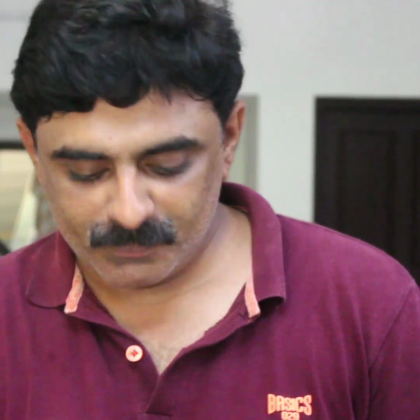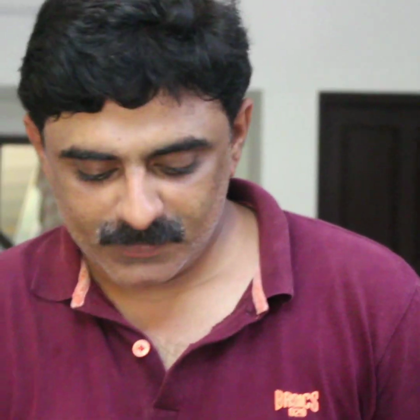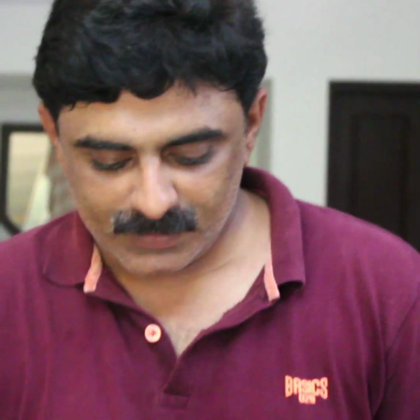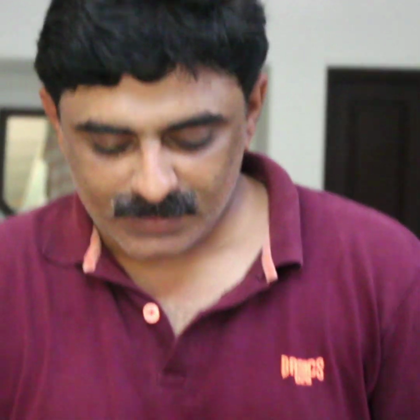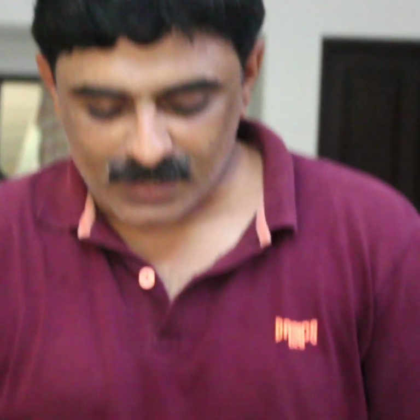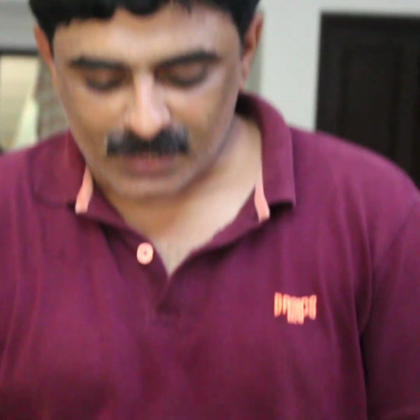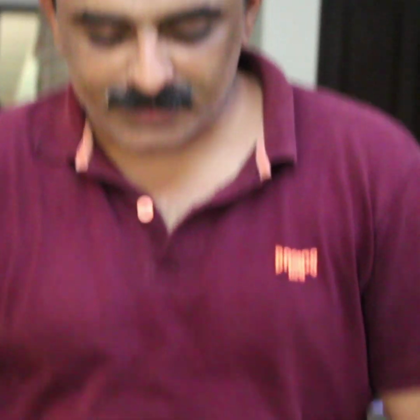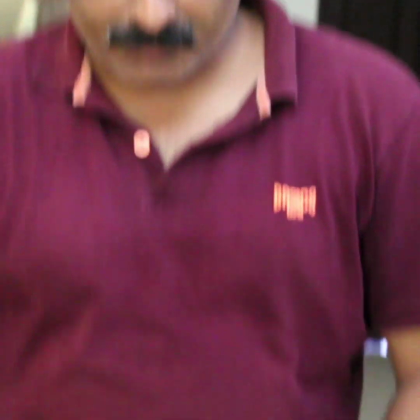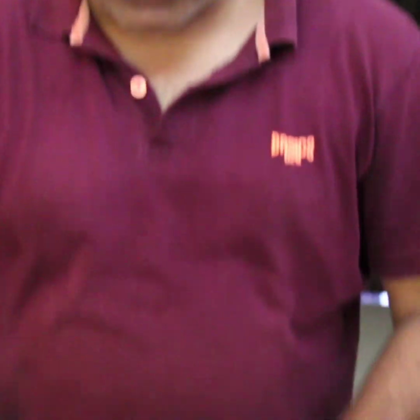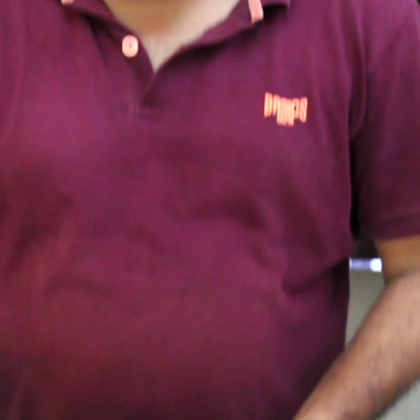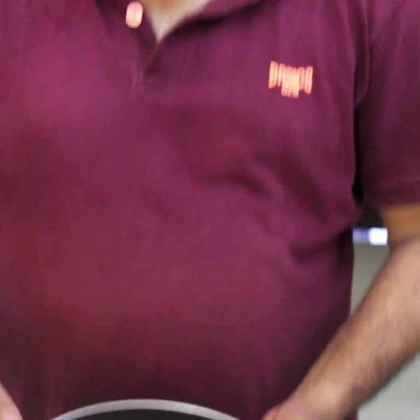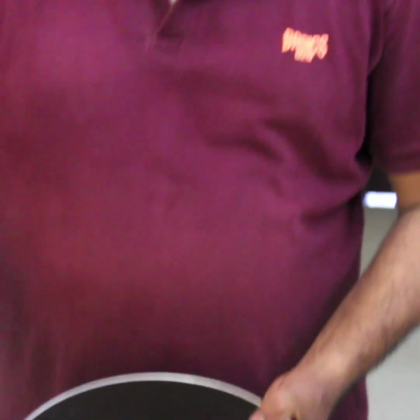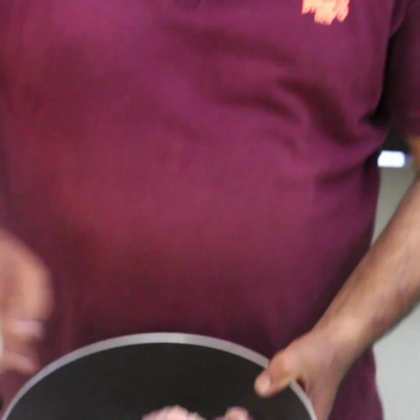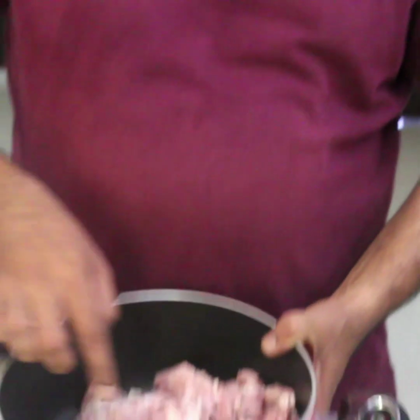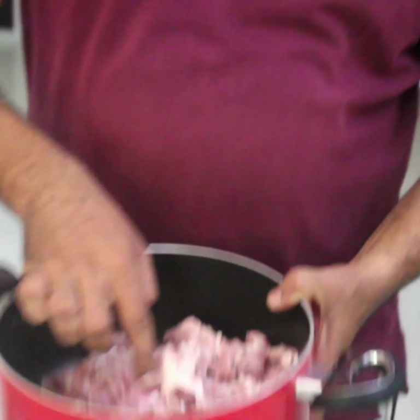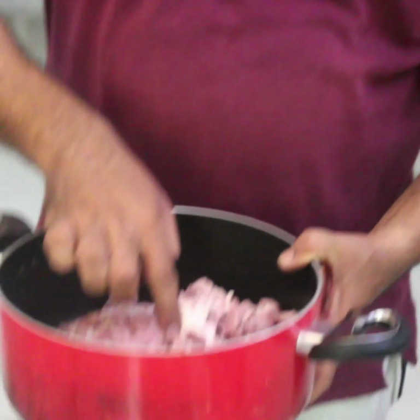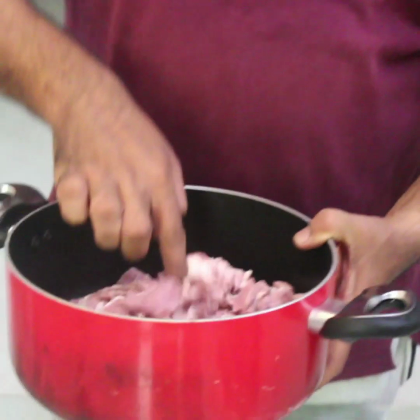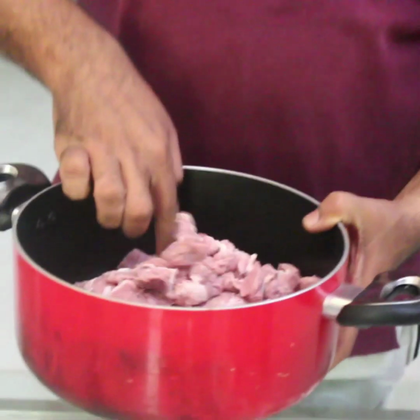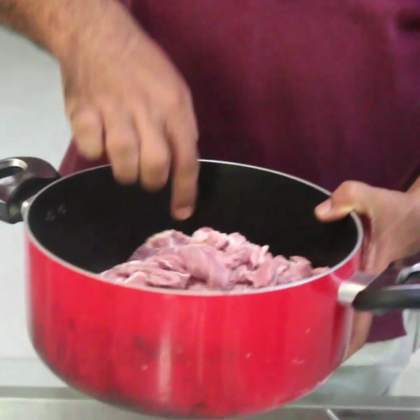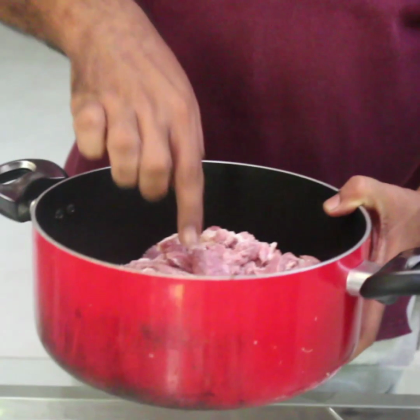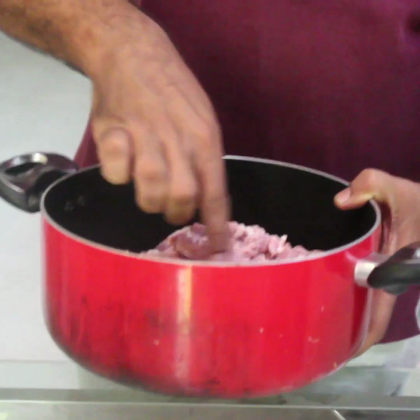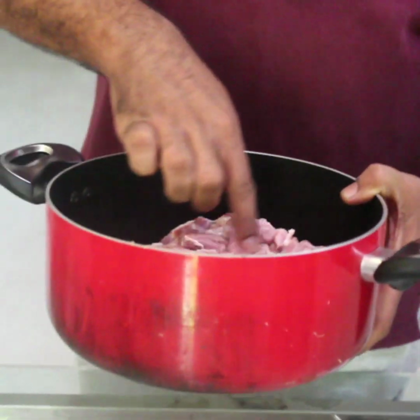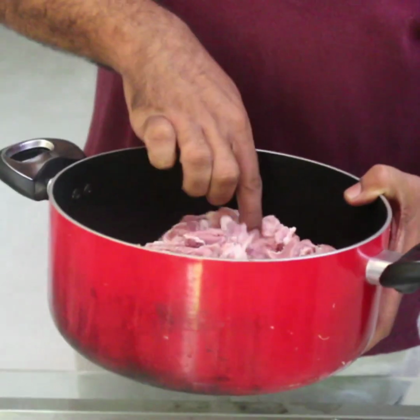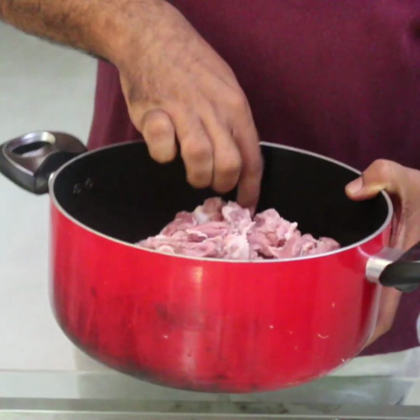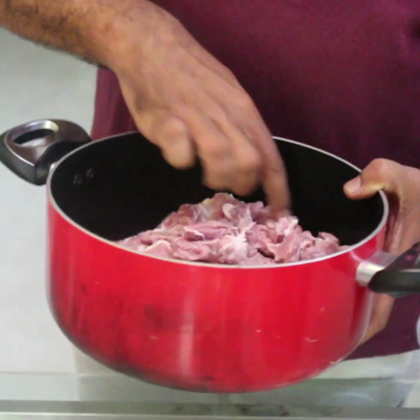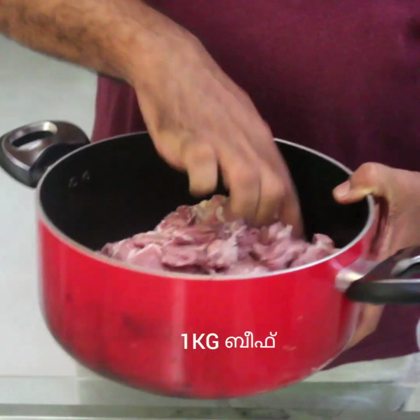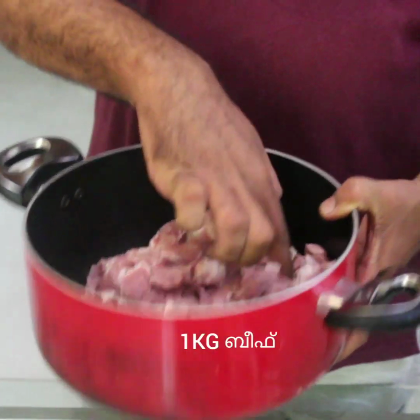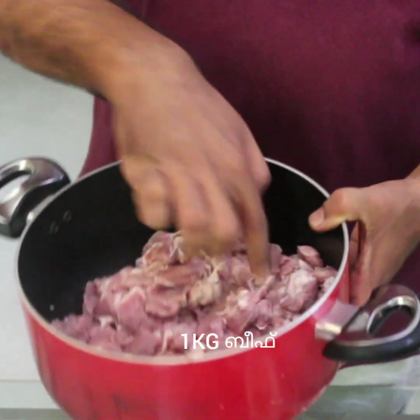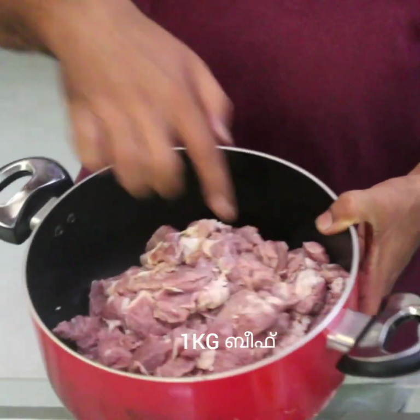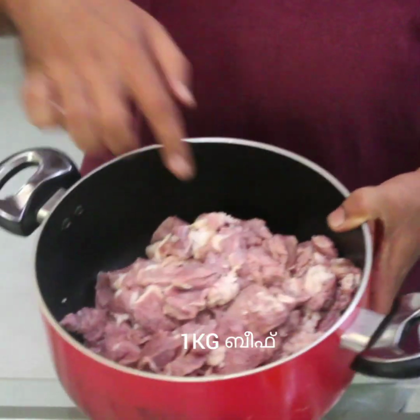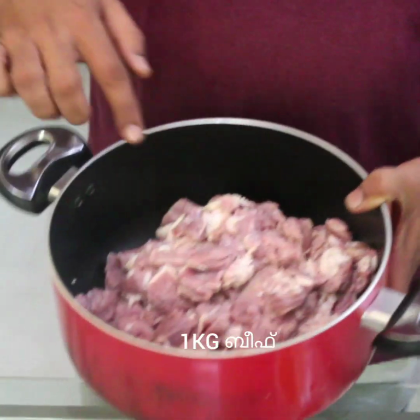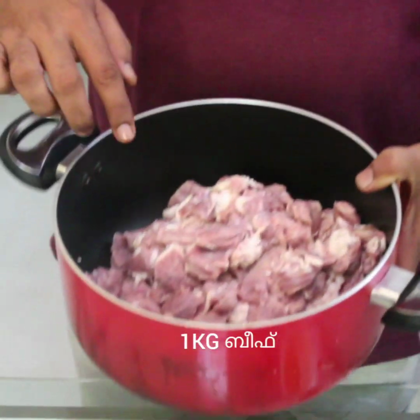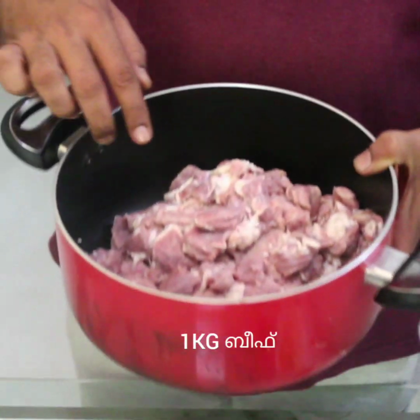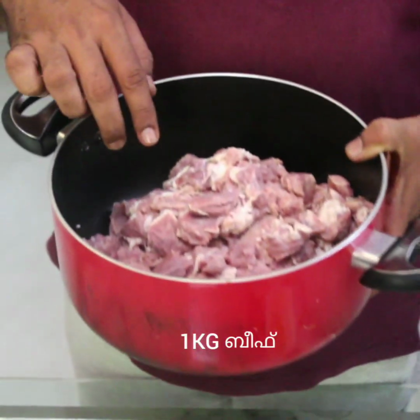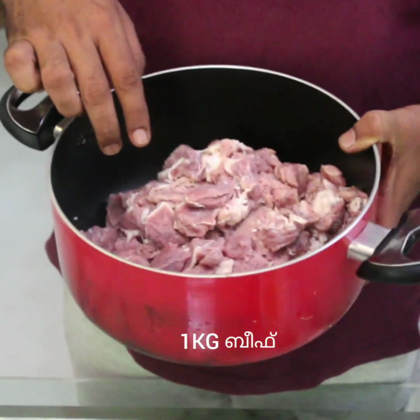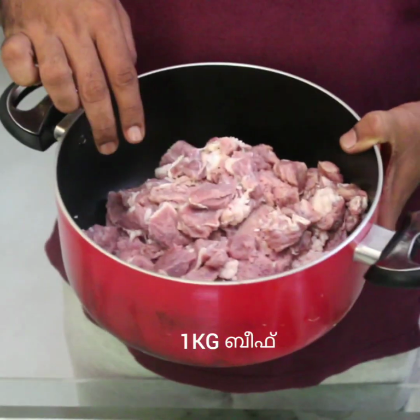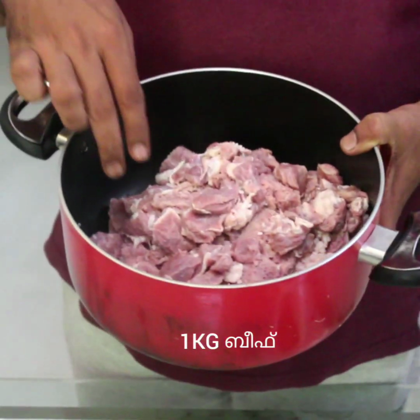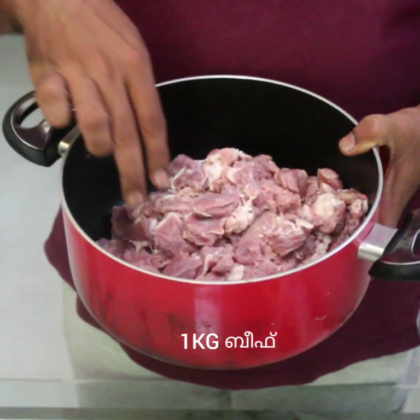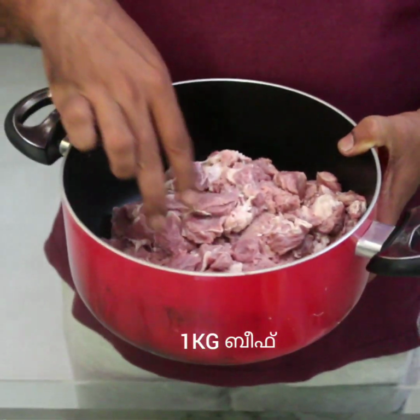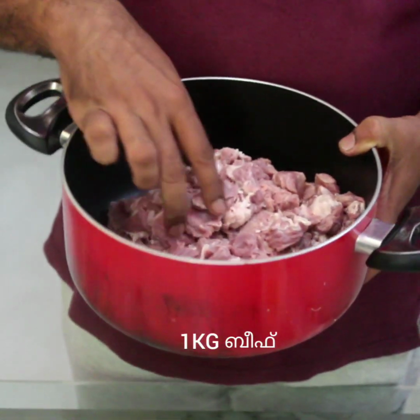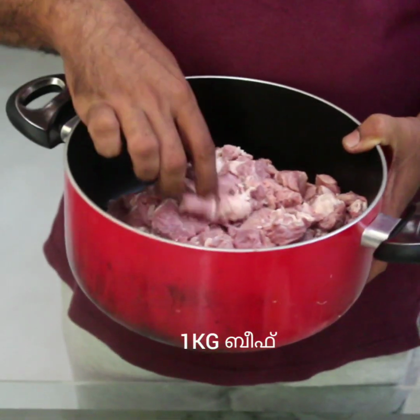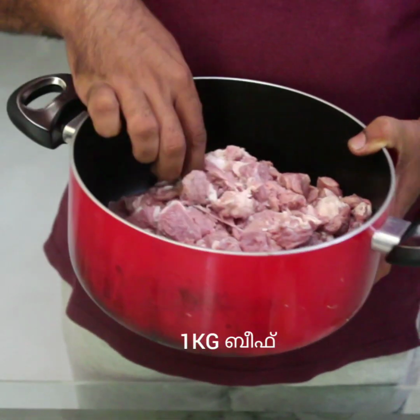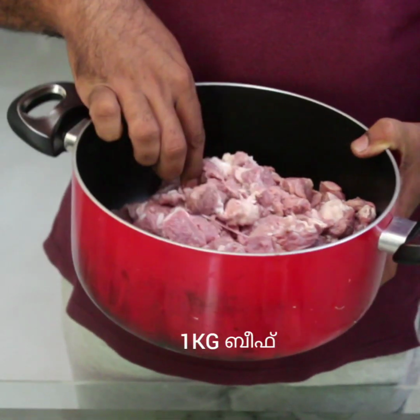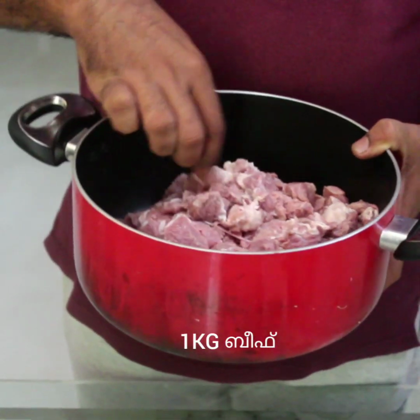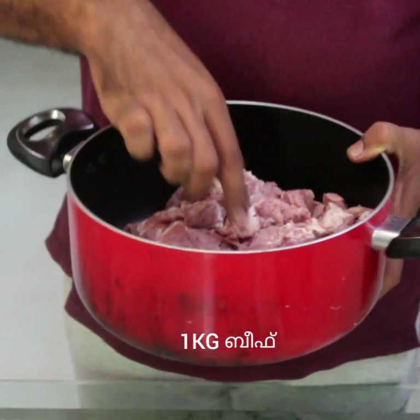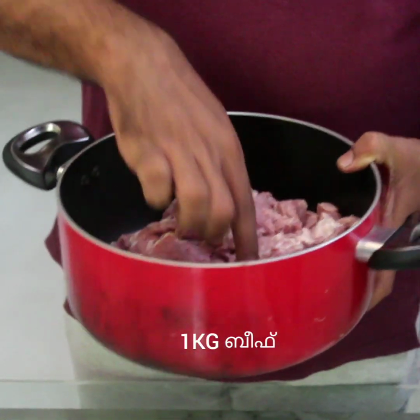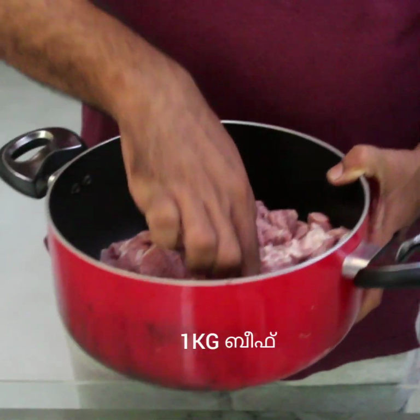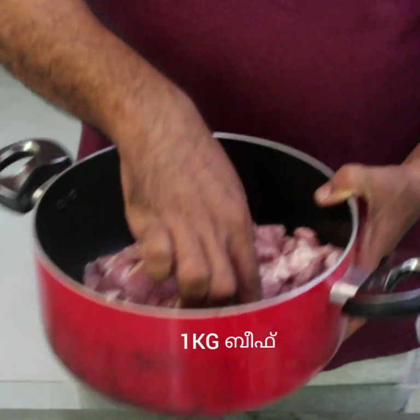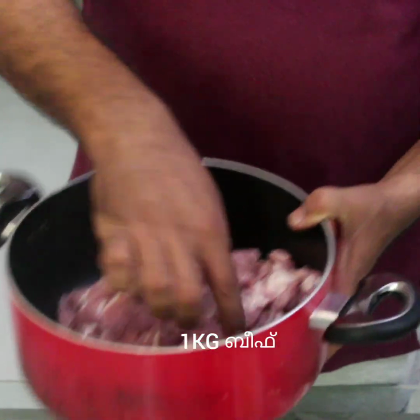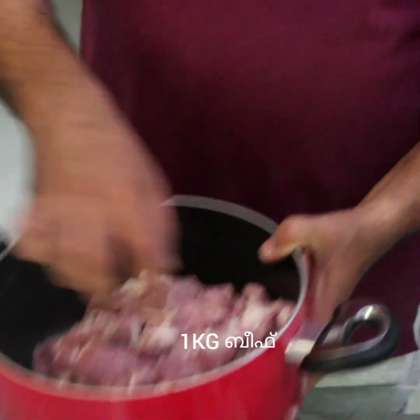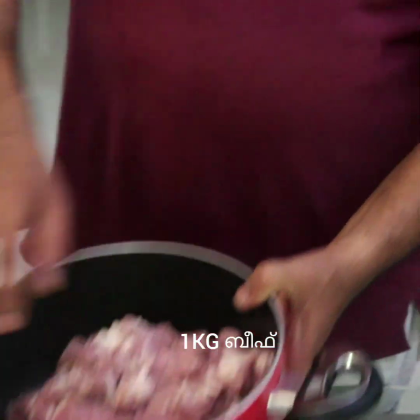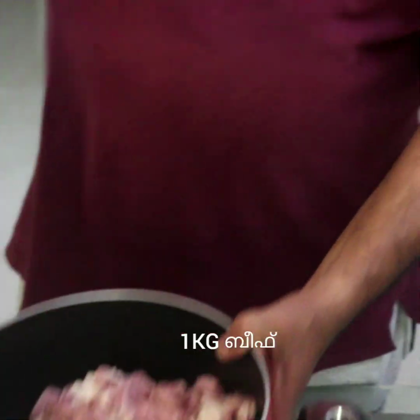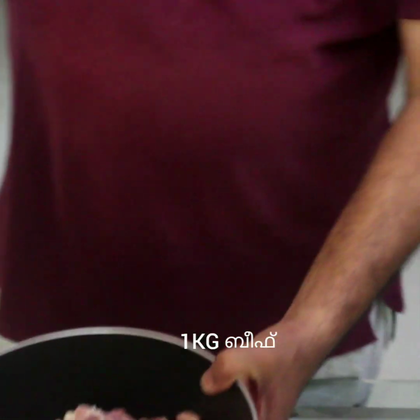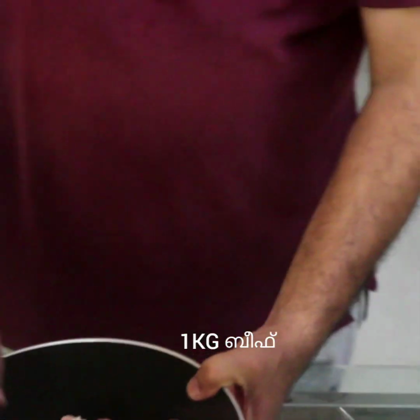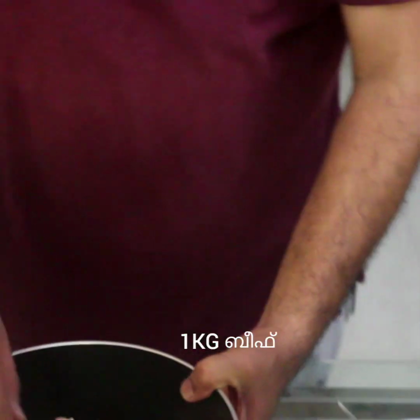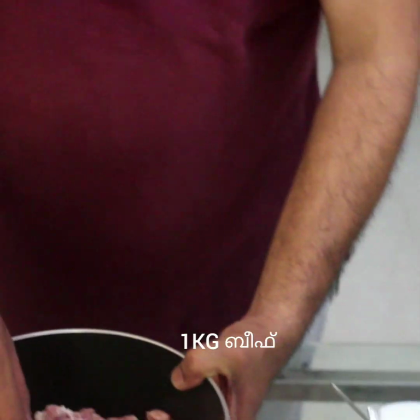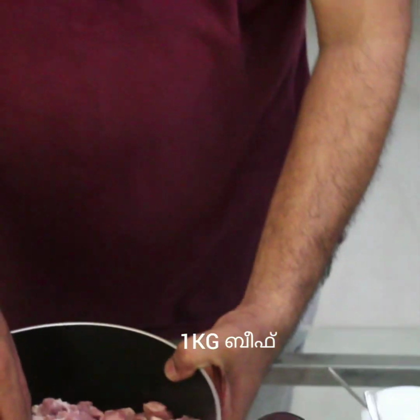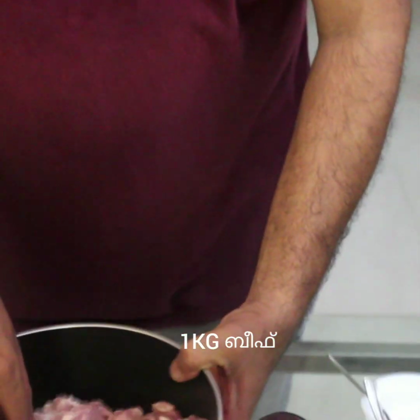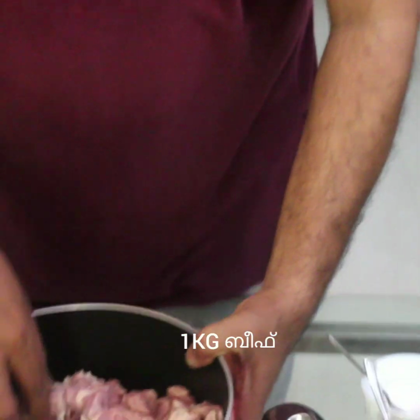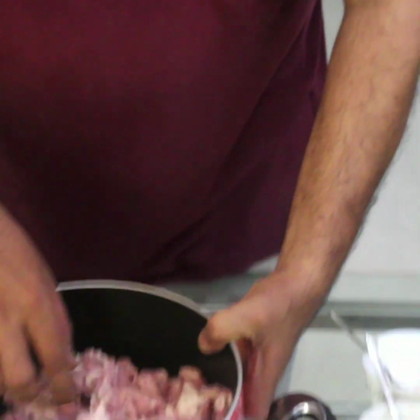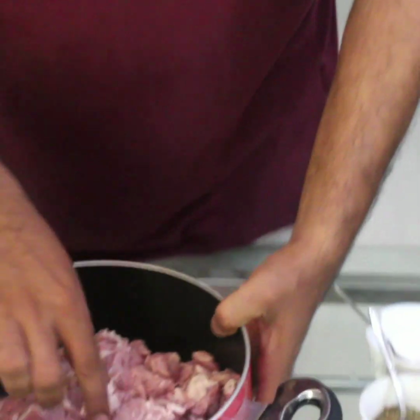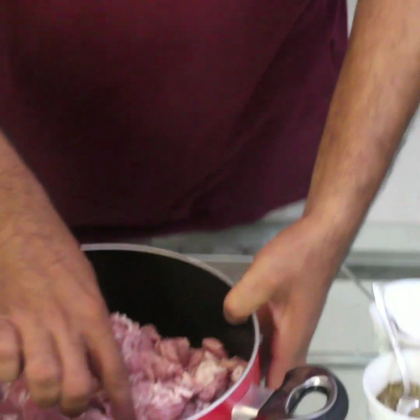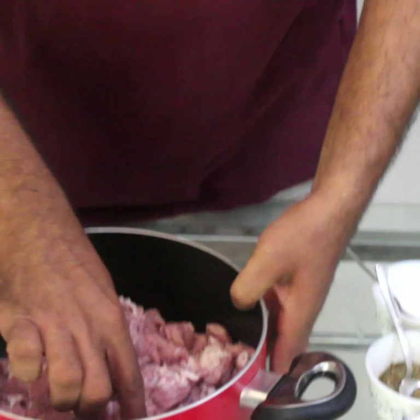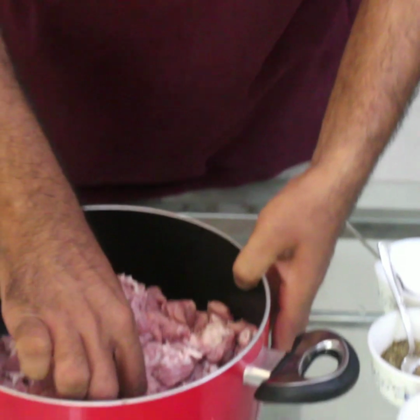1 gram of beef. We ate beef, that is why we ate a big beef.